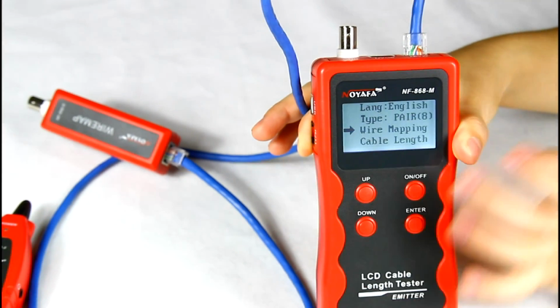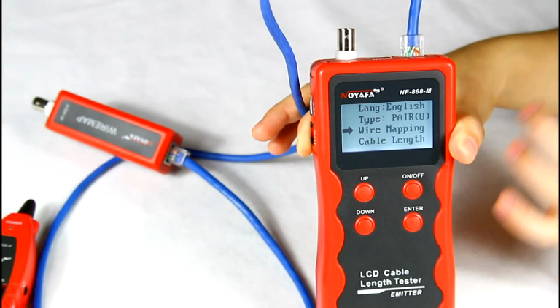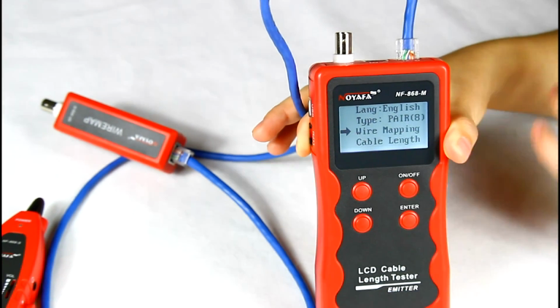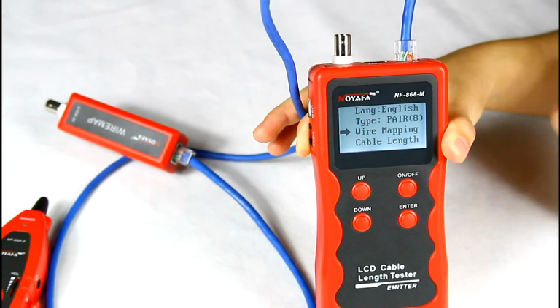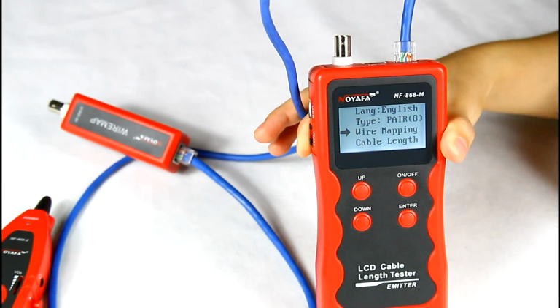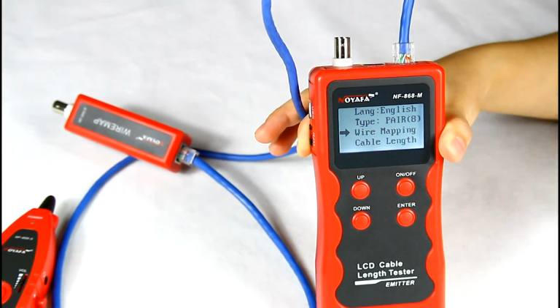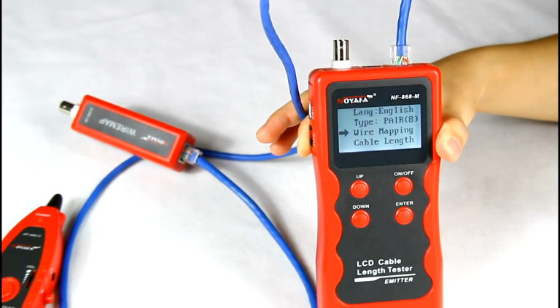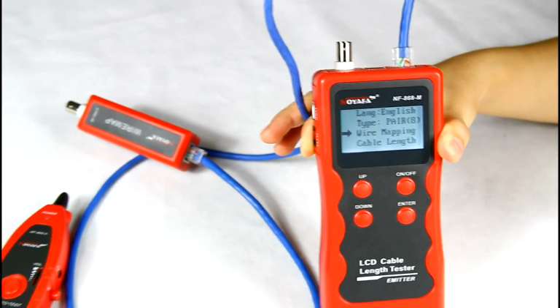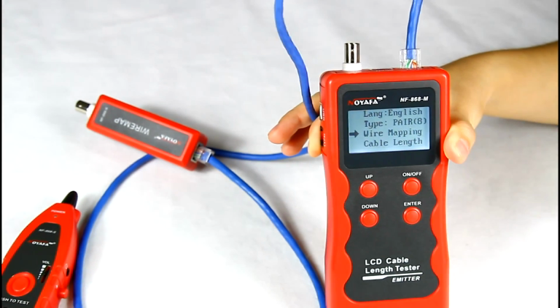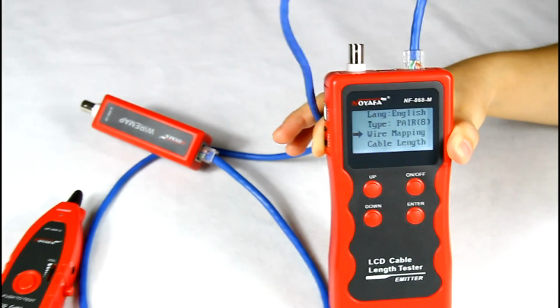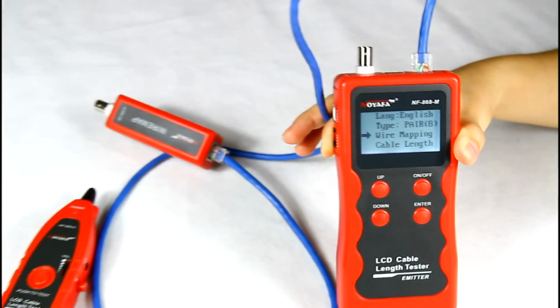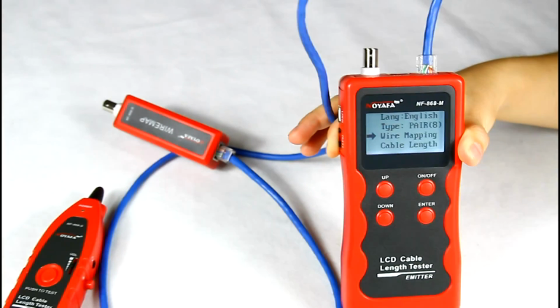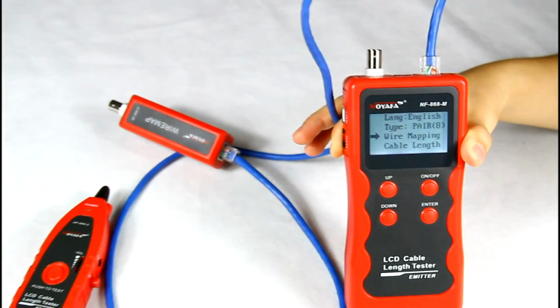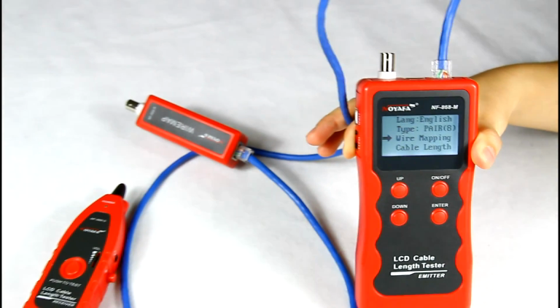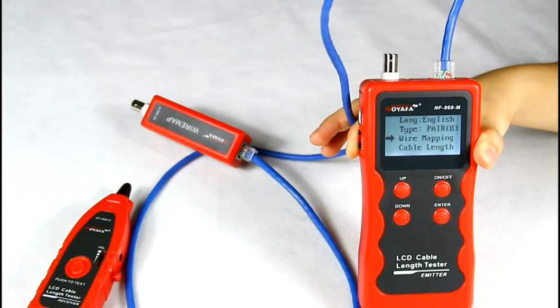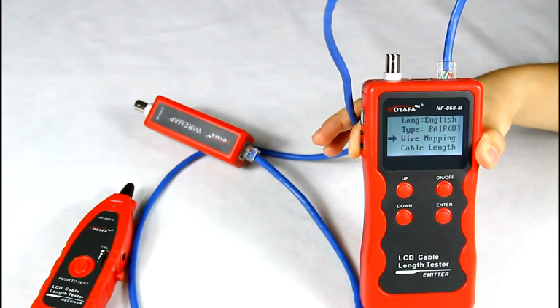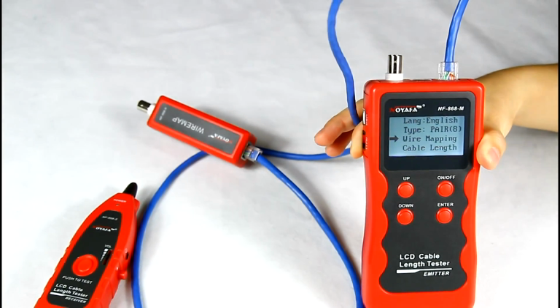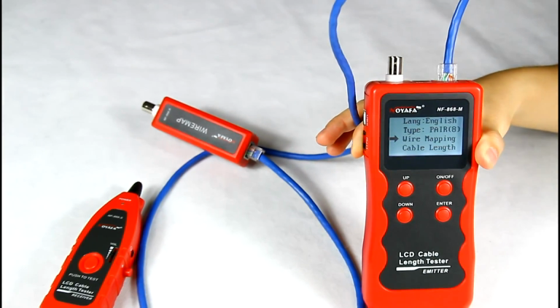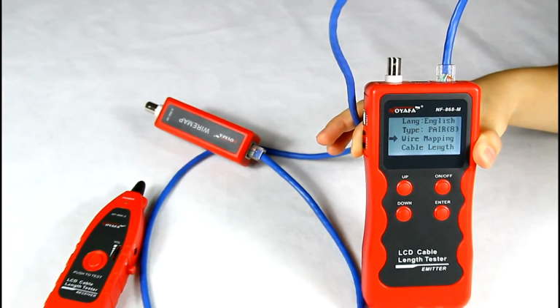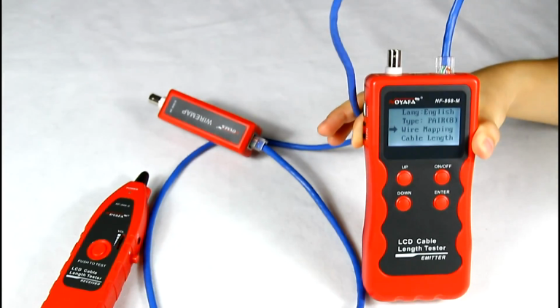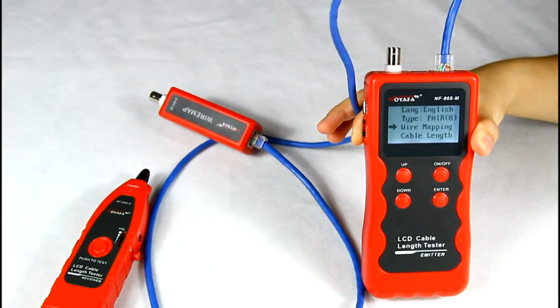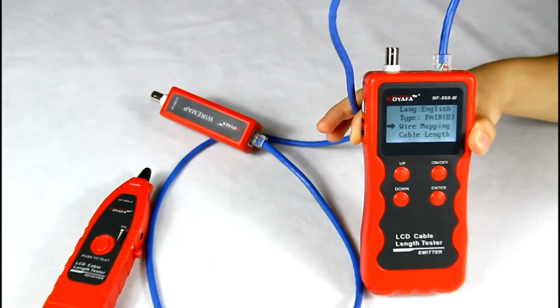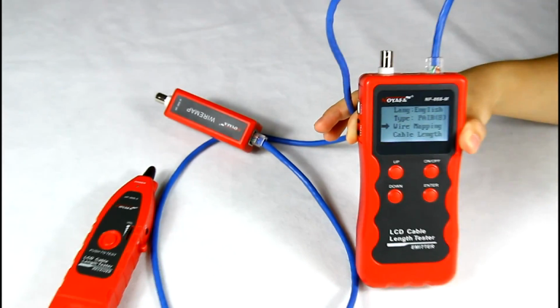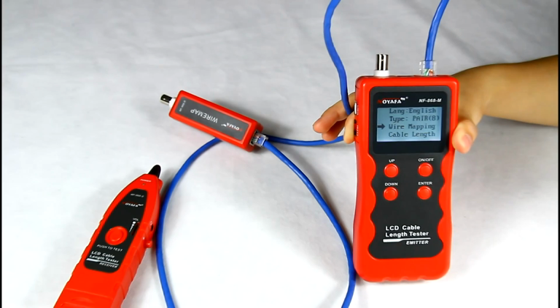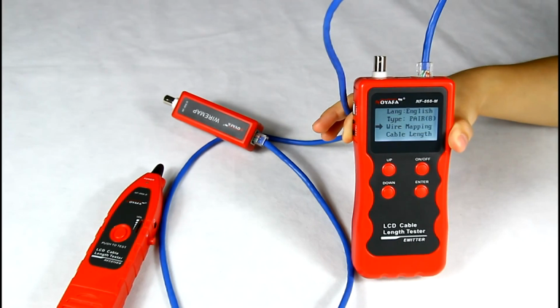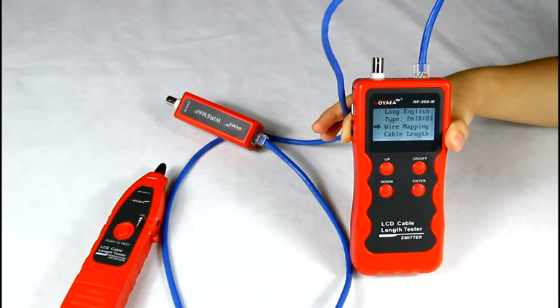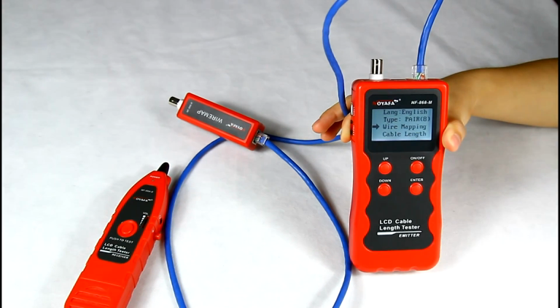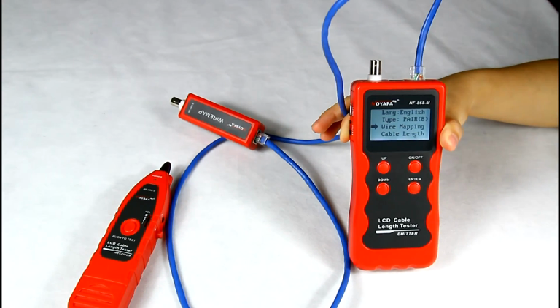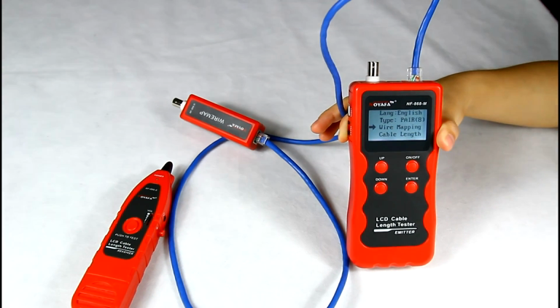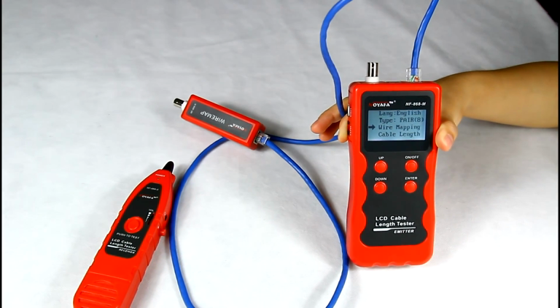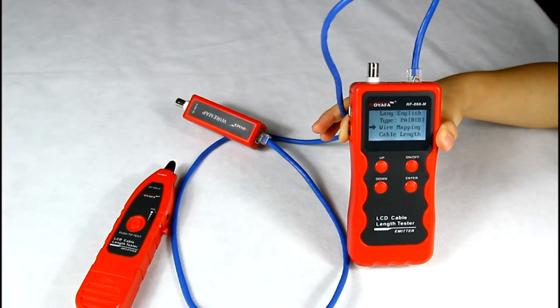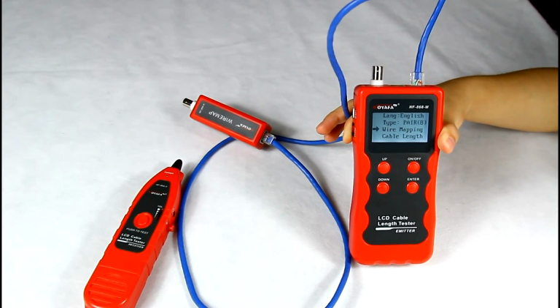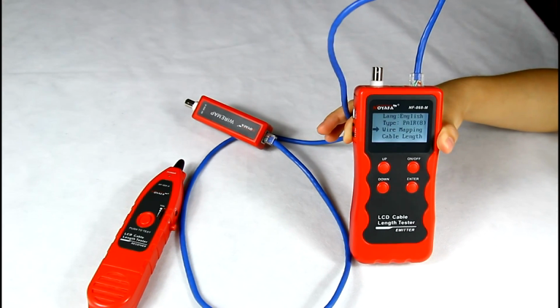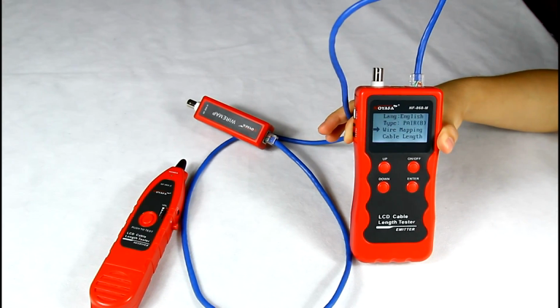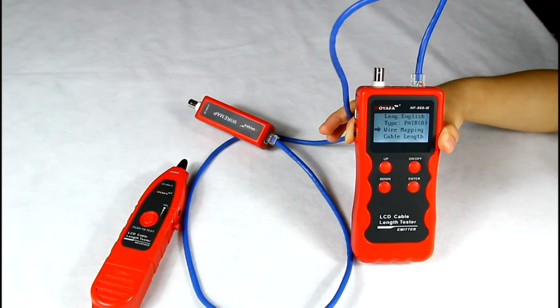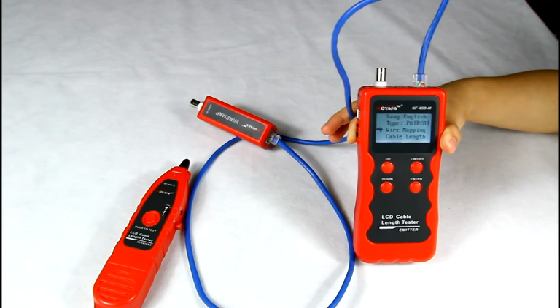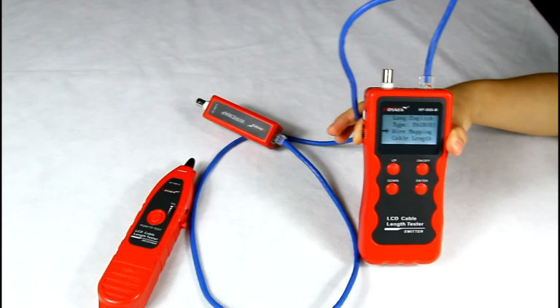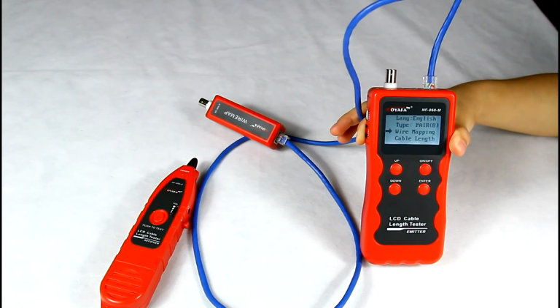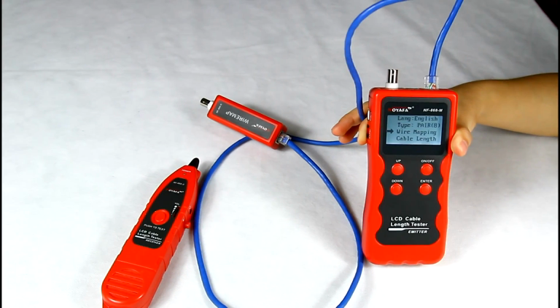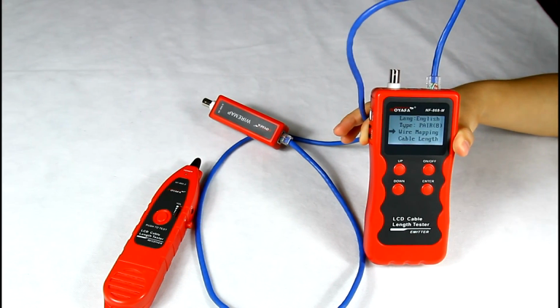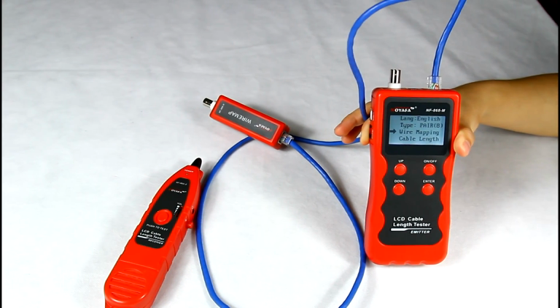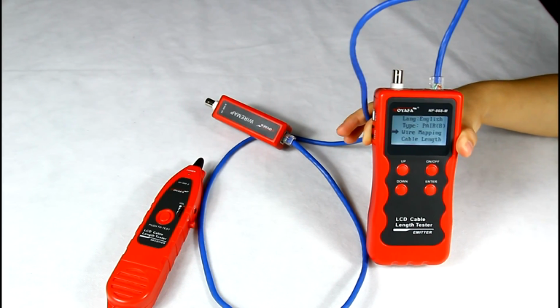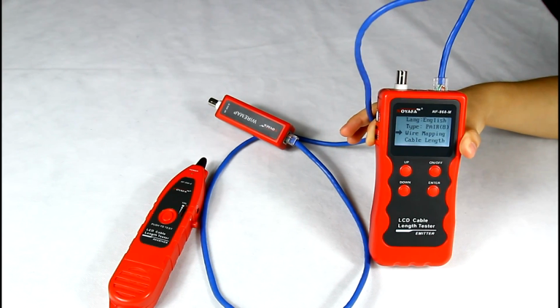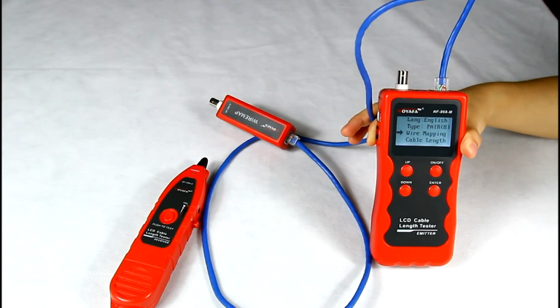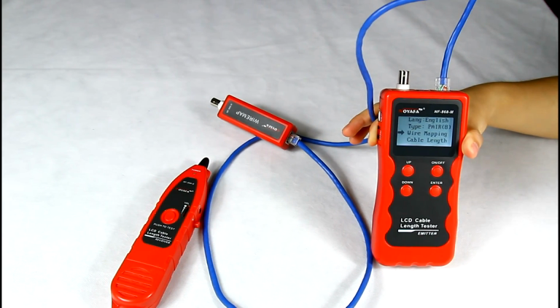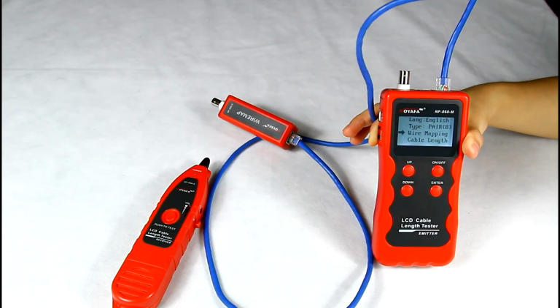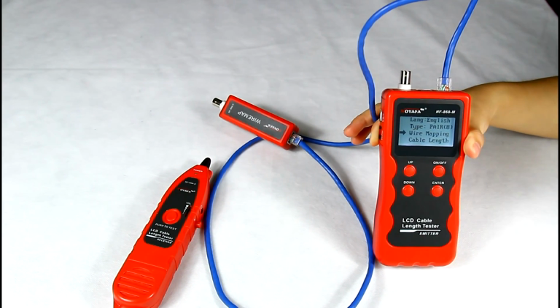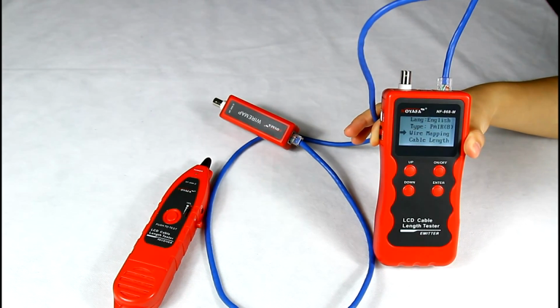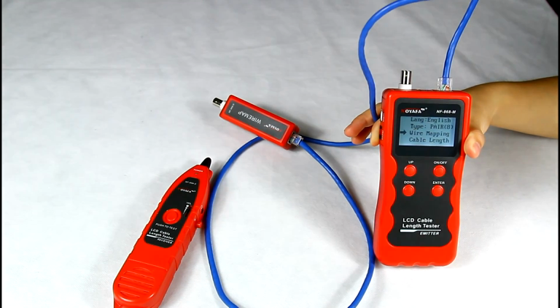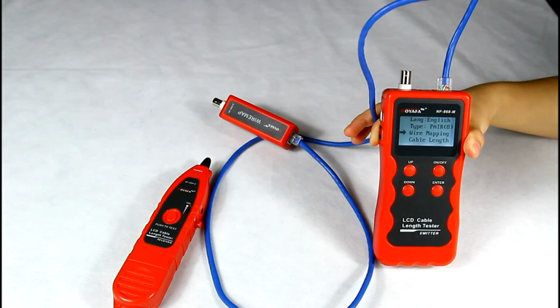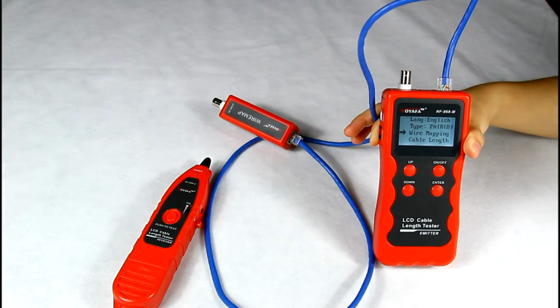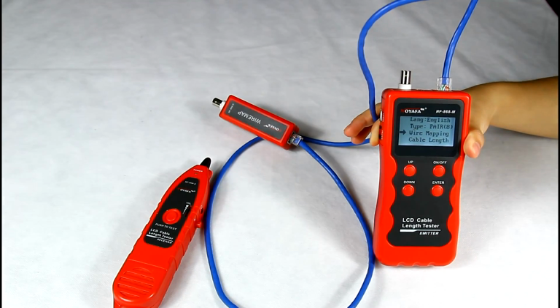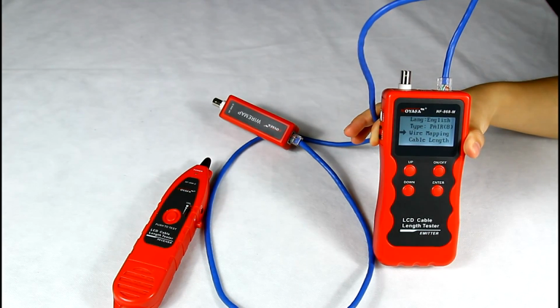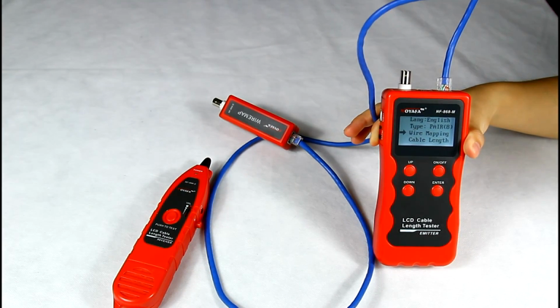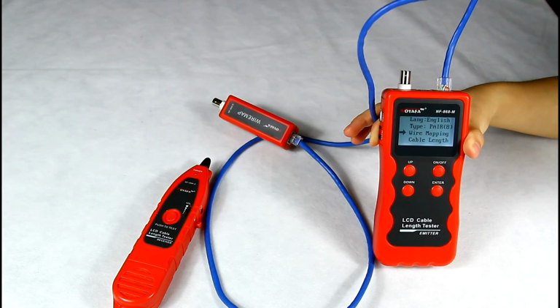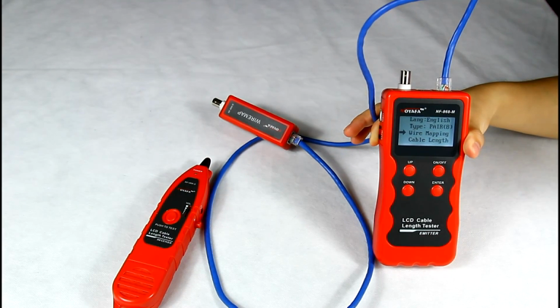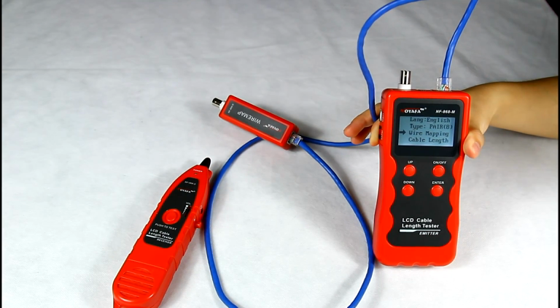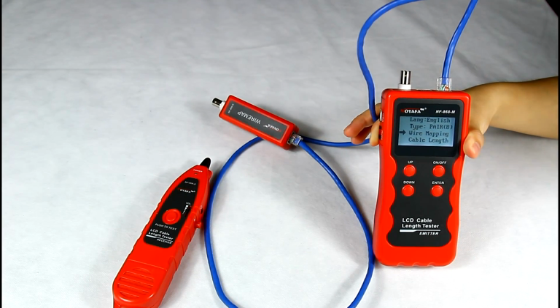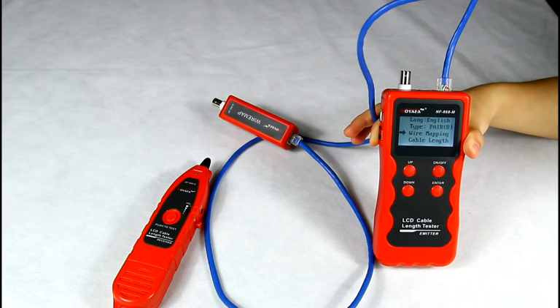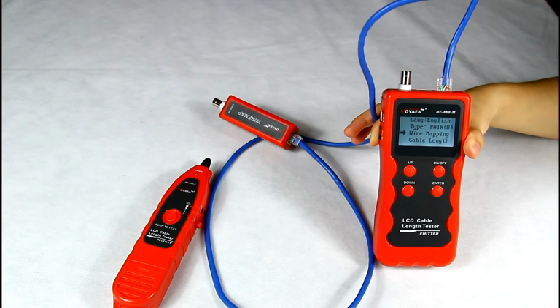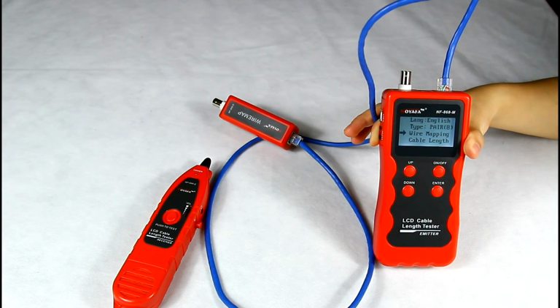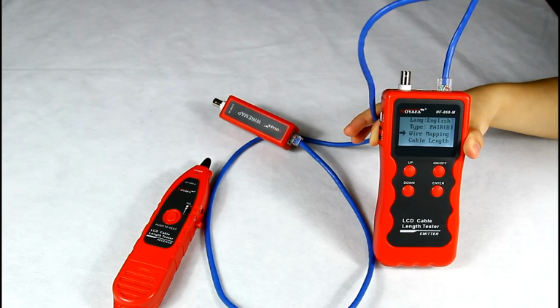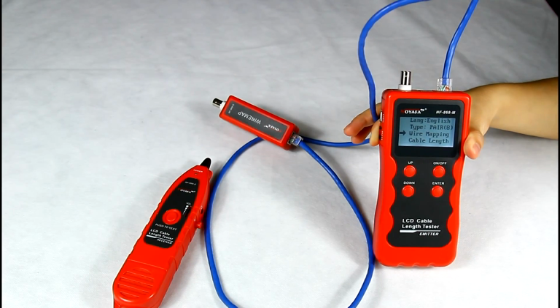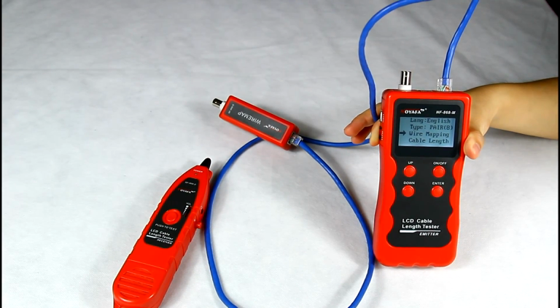For the telephone cable, coaxial cable, and USB cable, just use the same method to test.